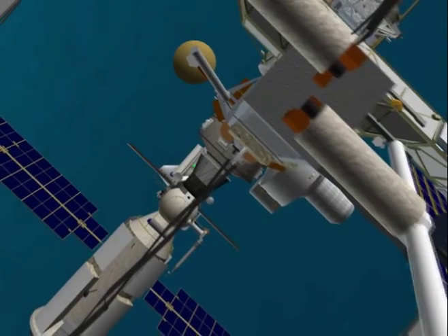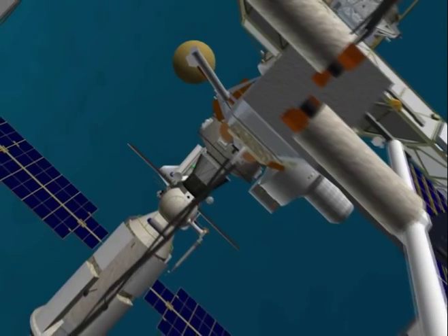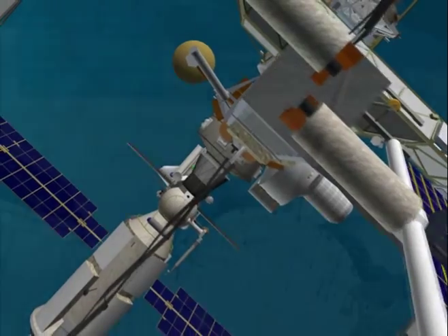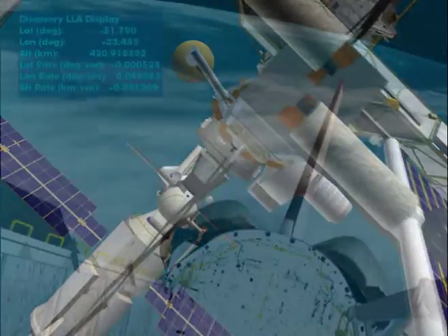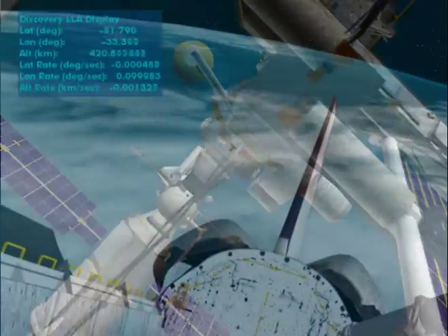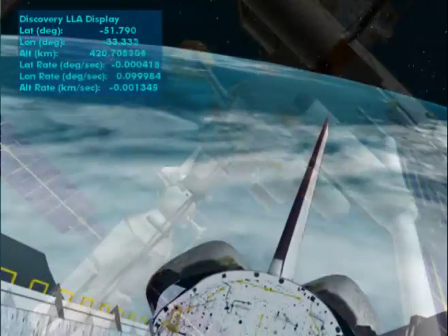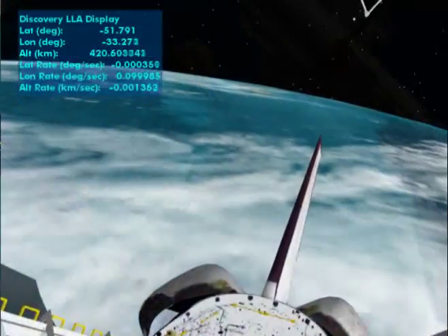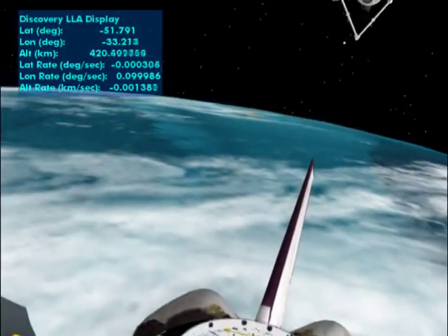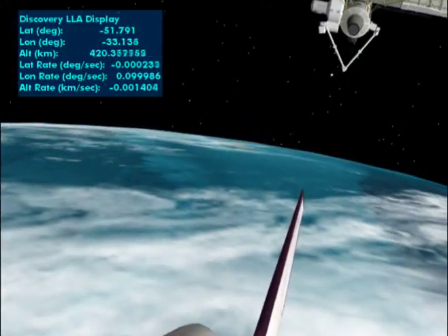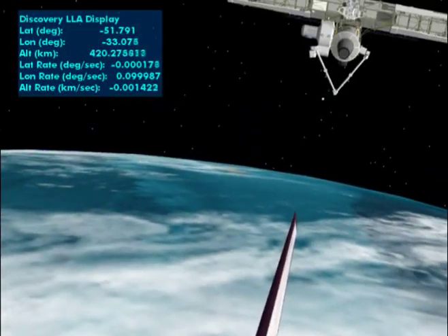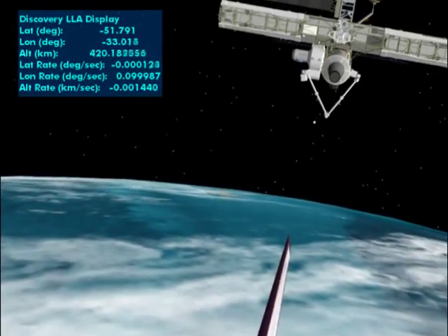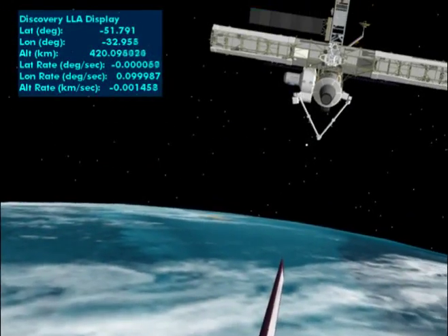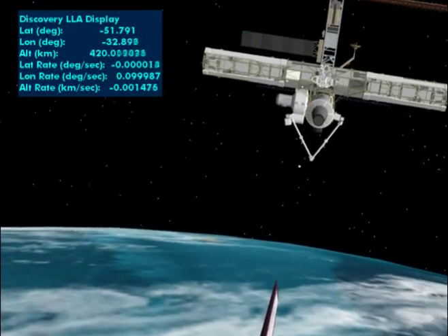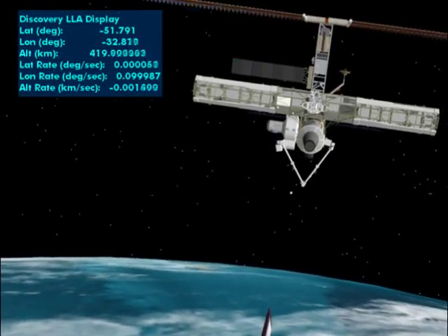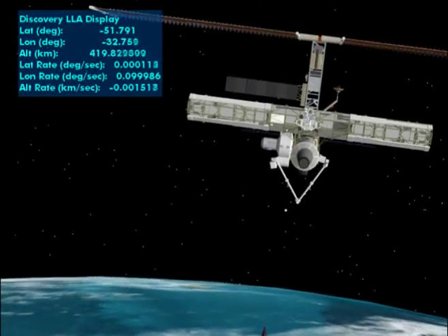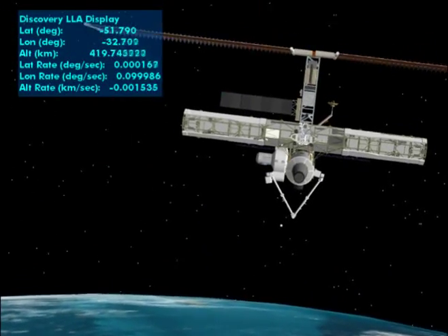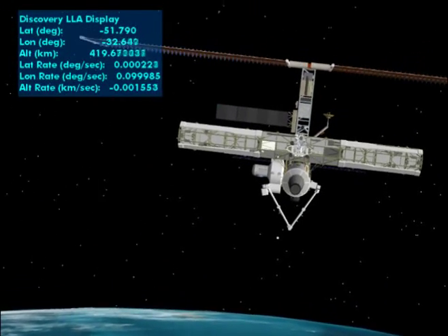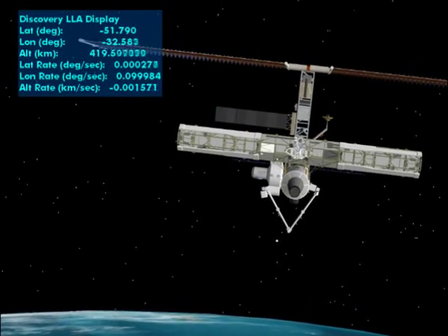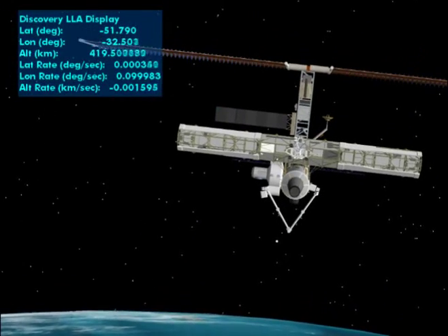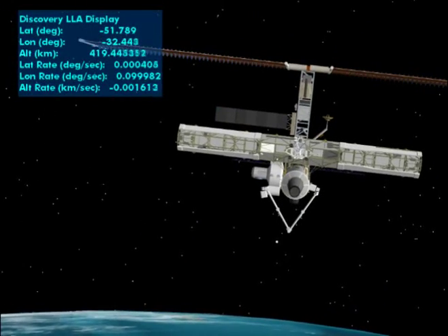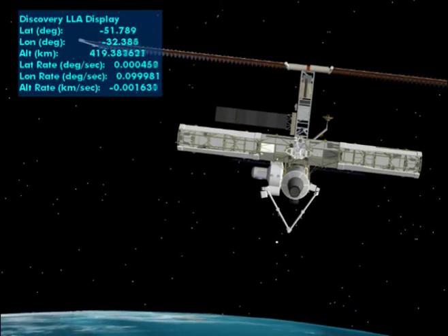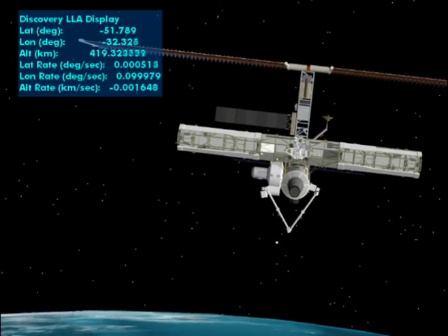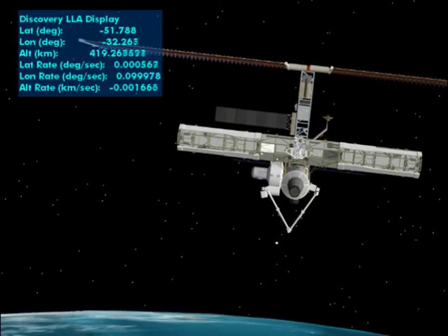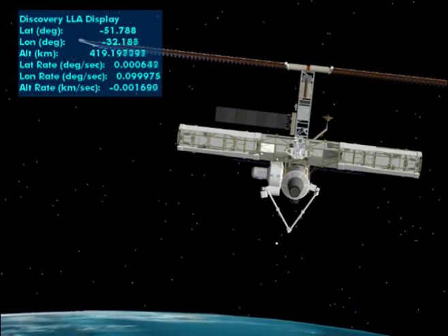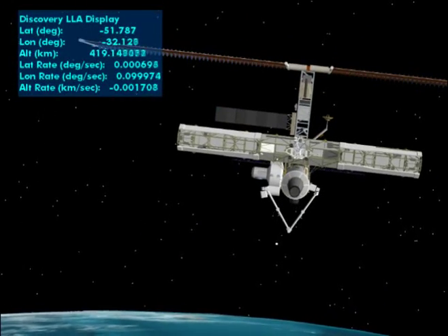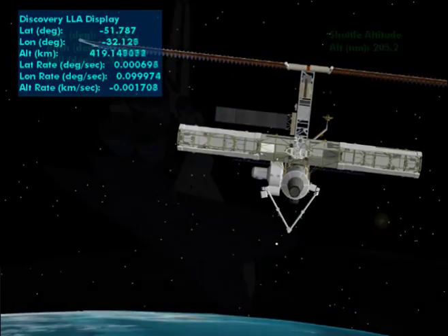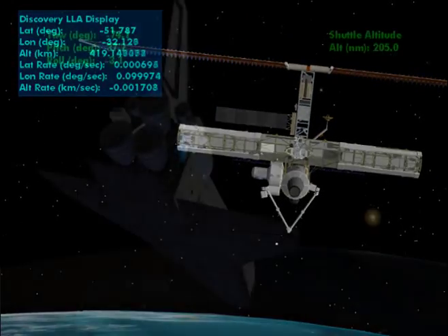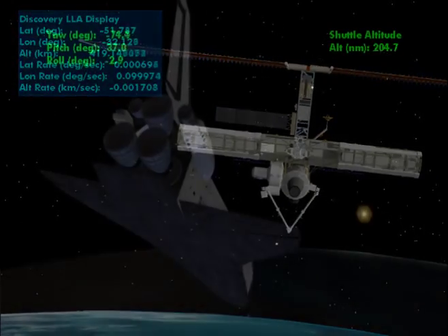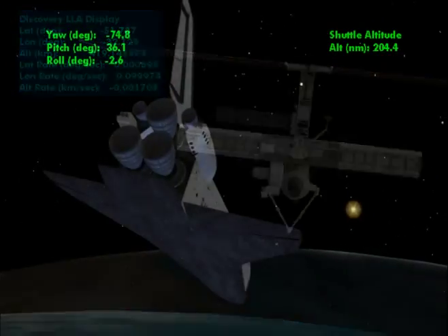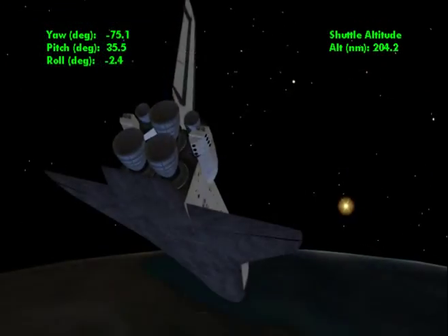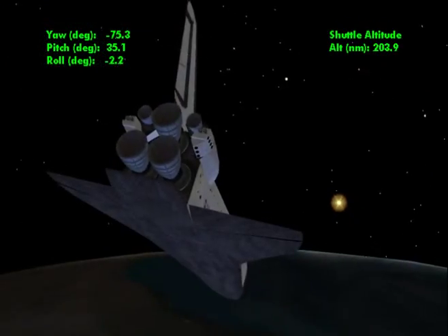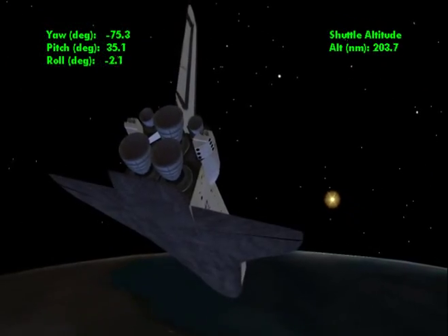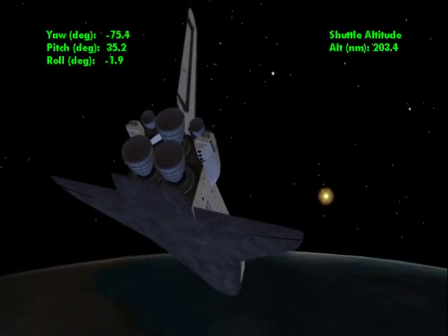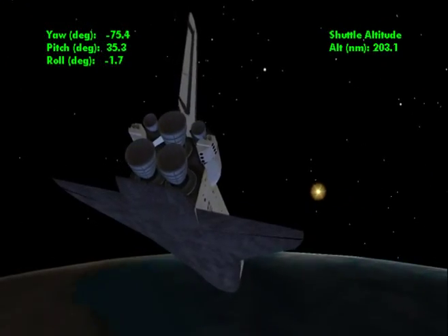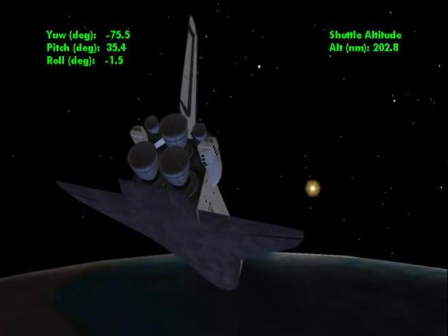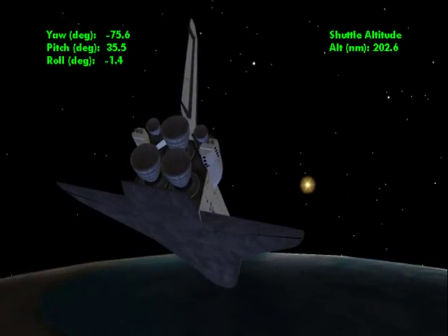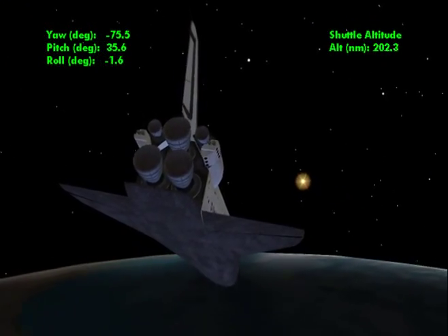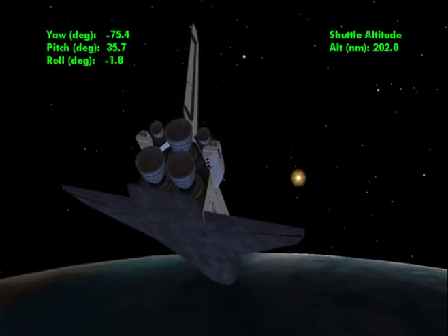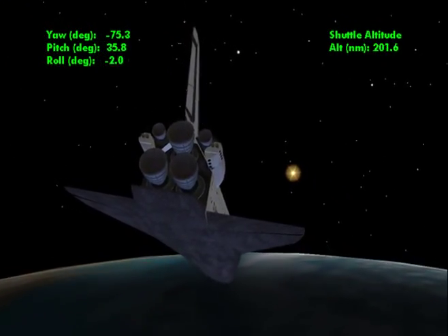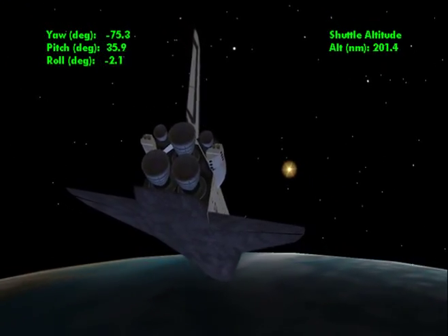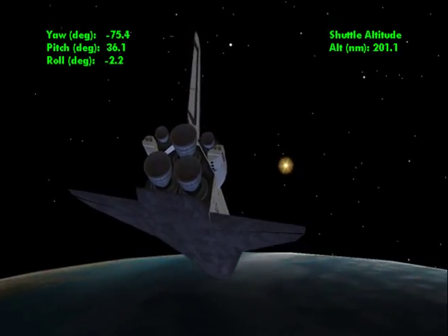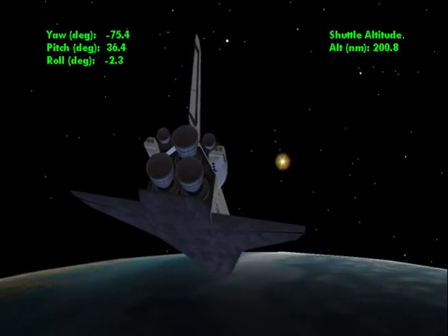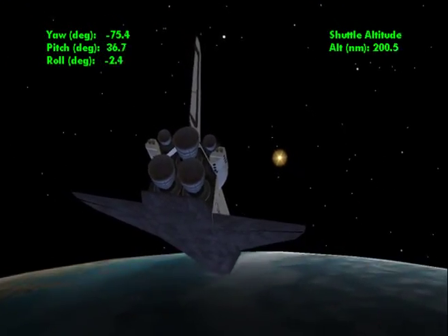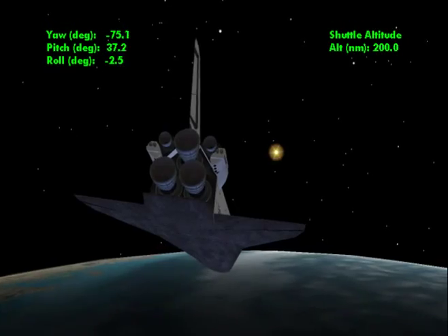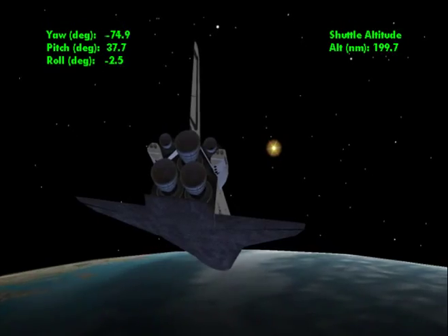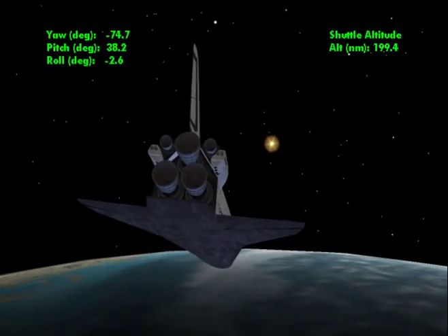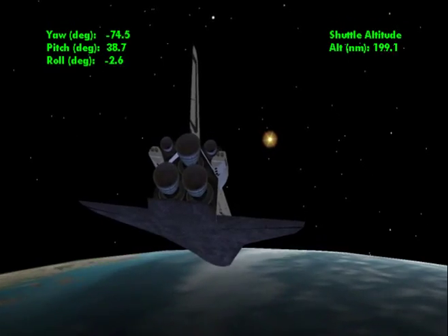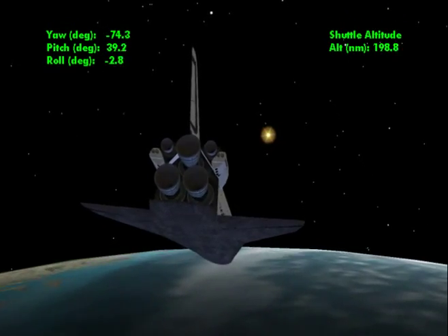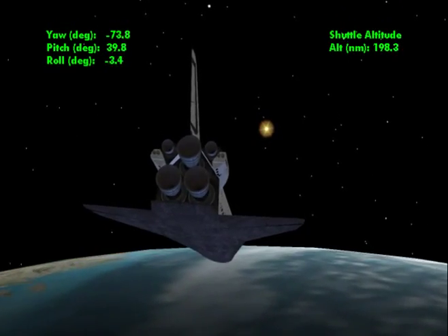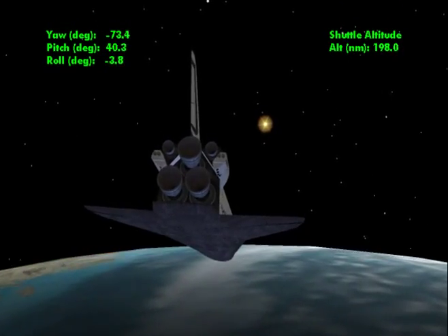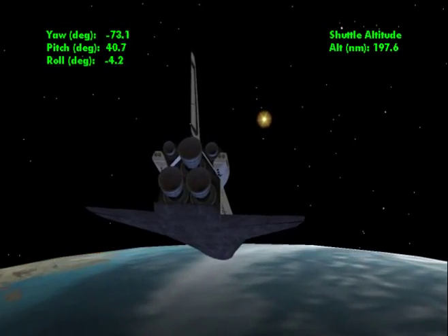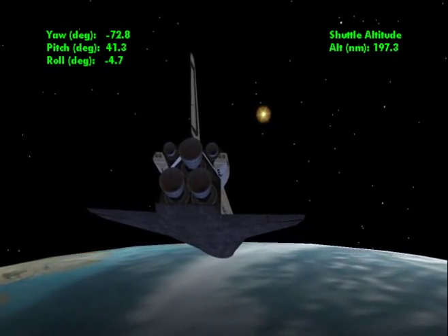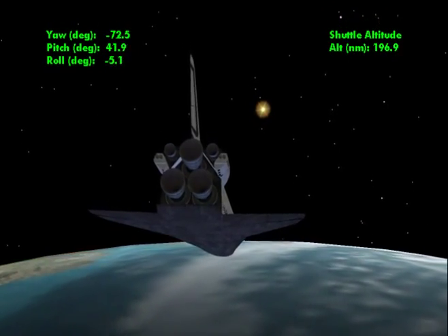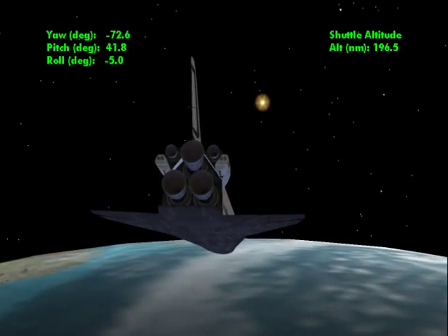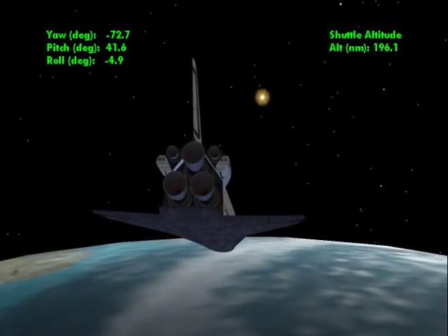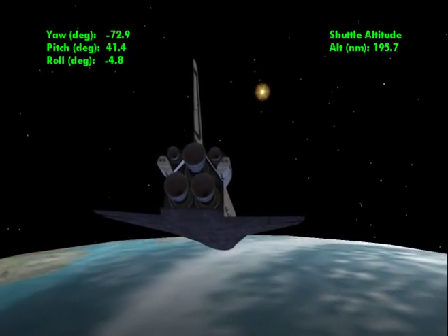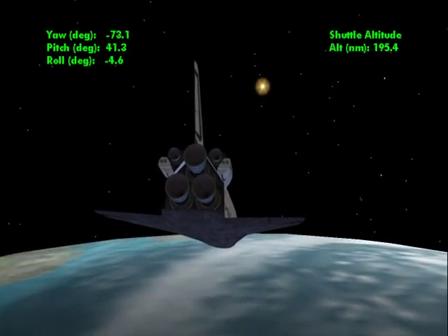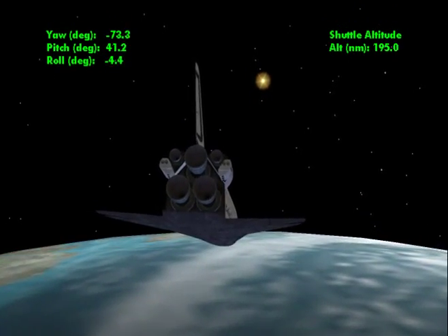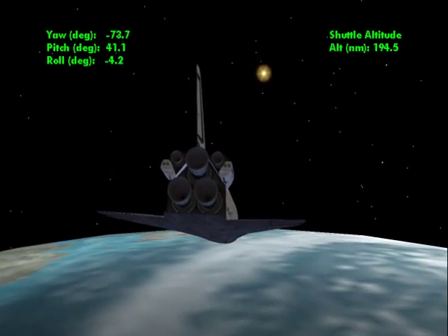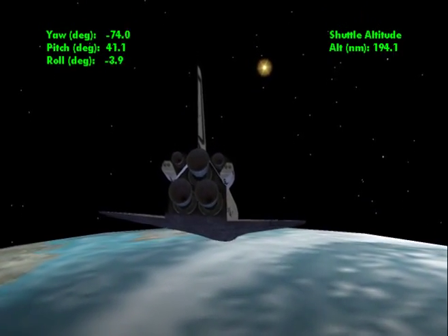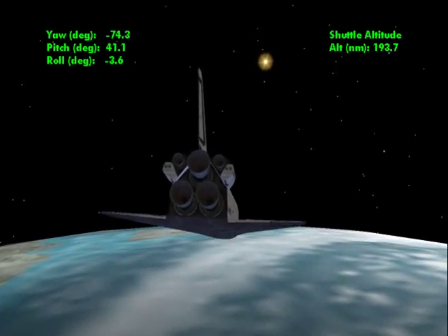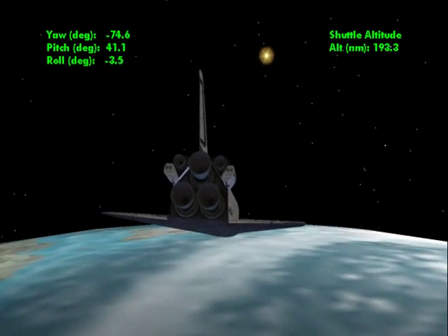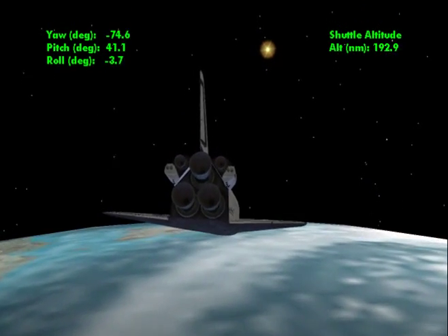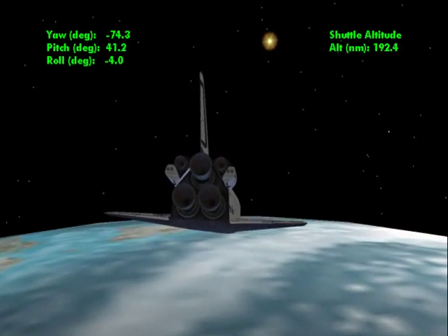Shuttle missions will continue through 2010, when the nation's first reusable space transportation system will be retired.